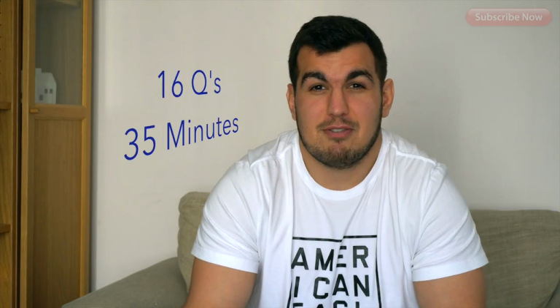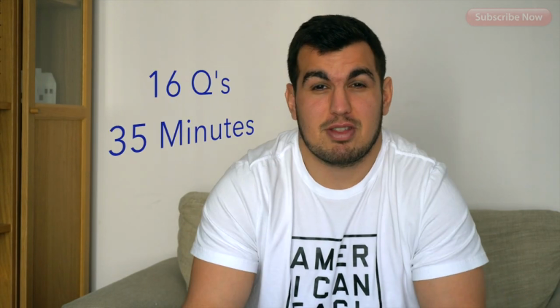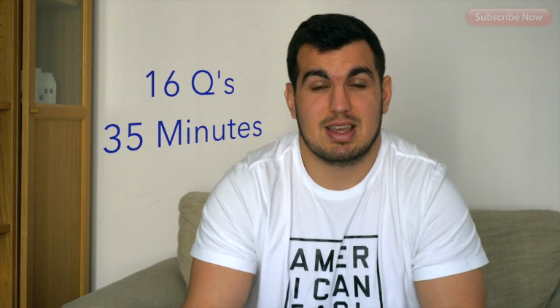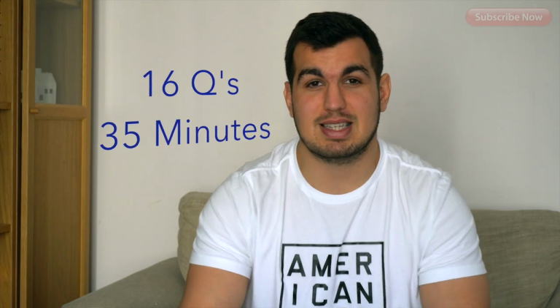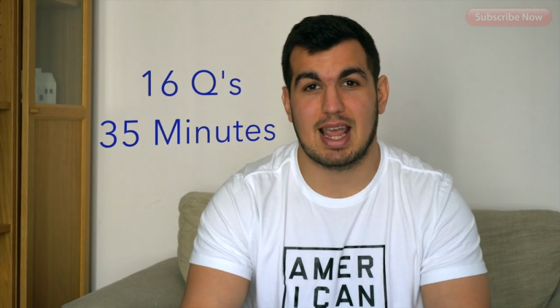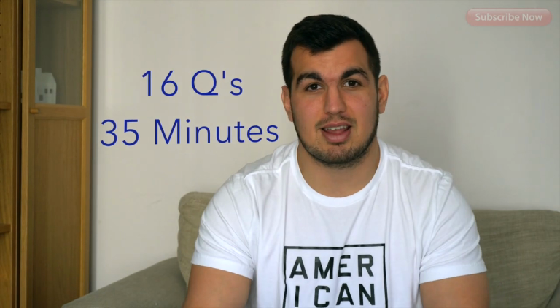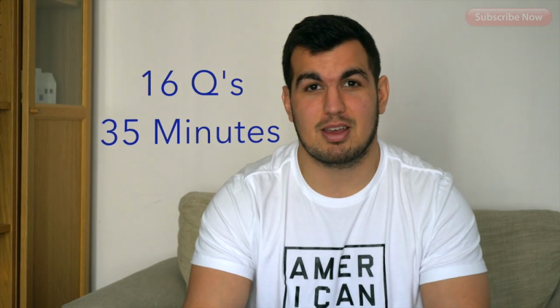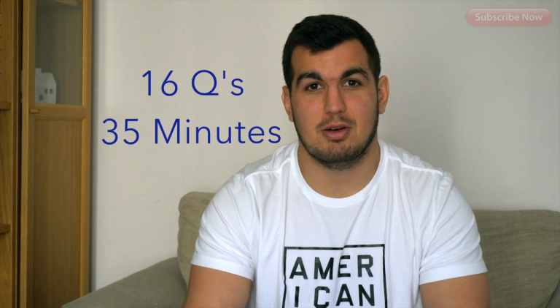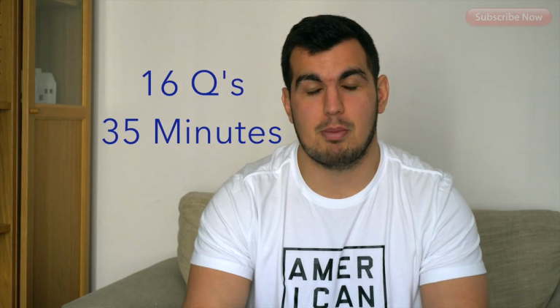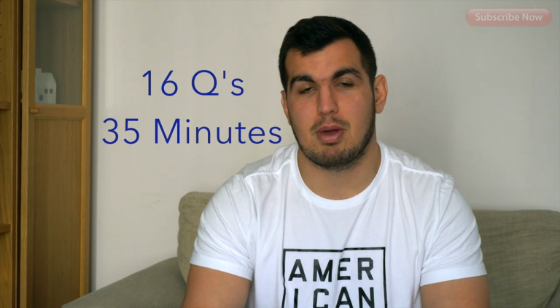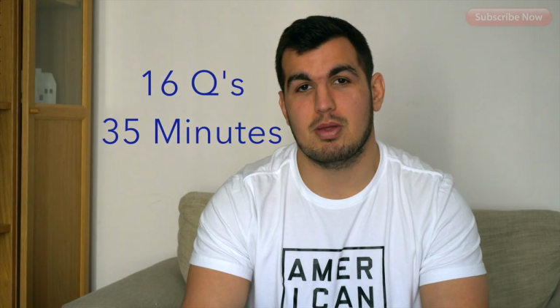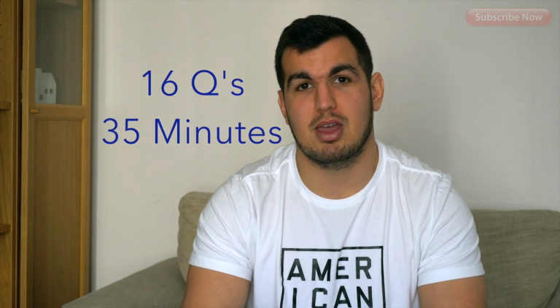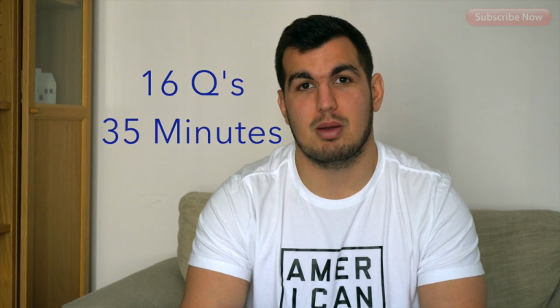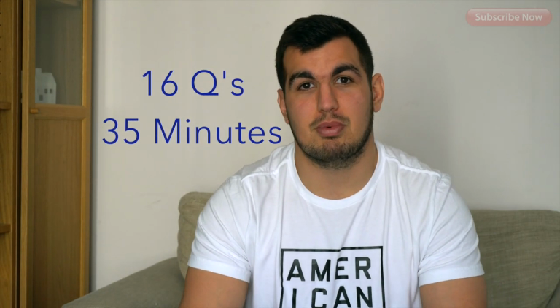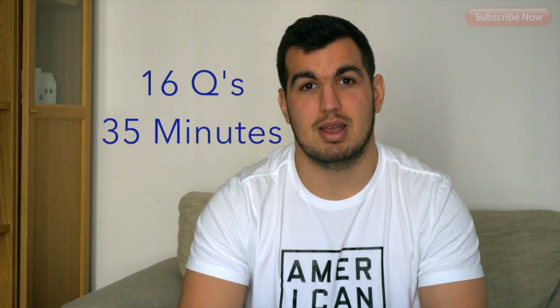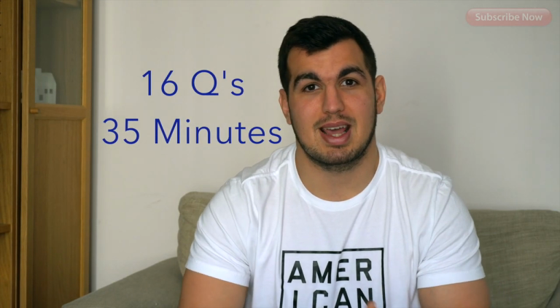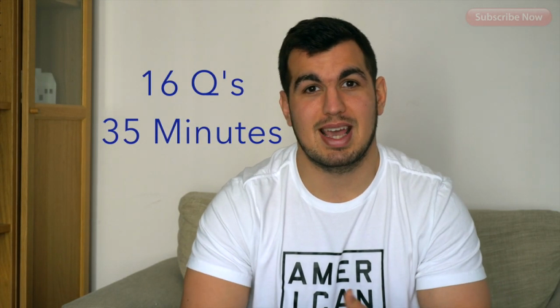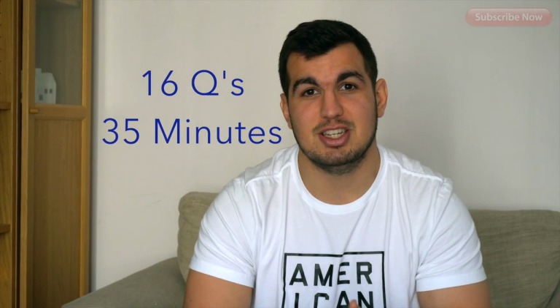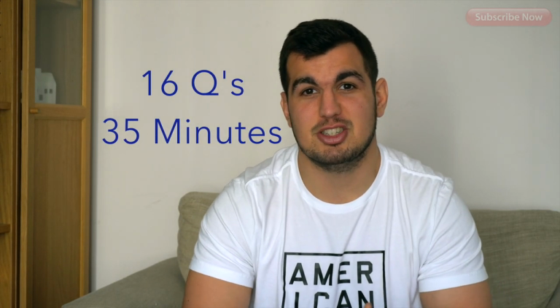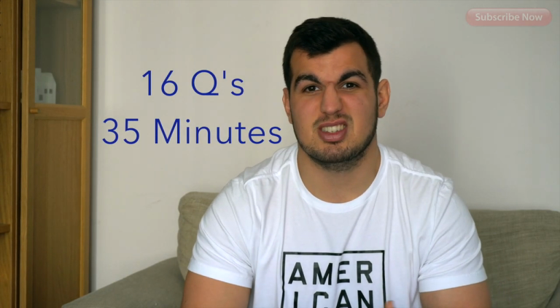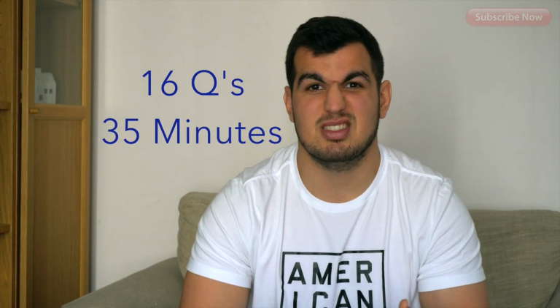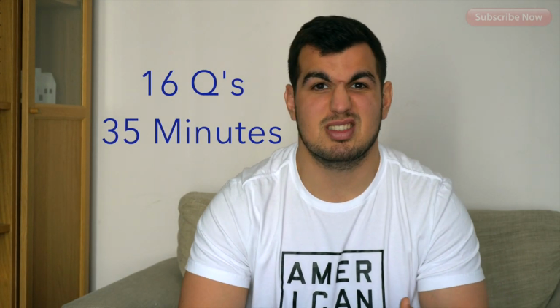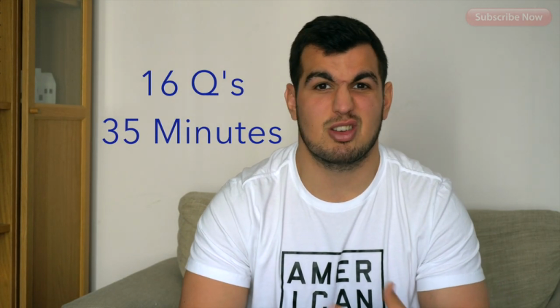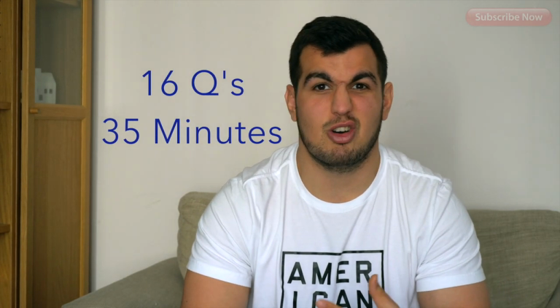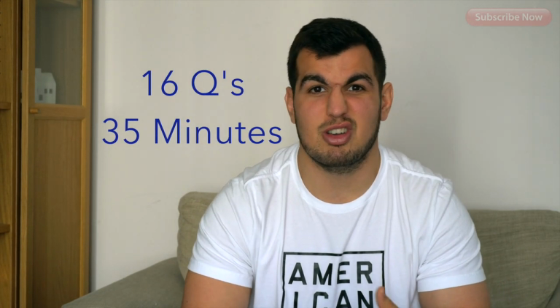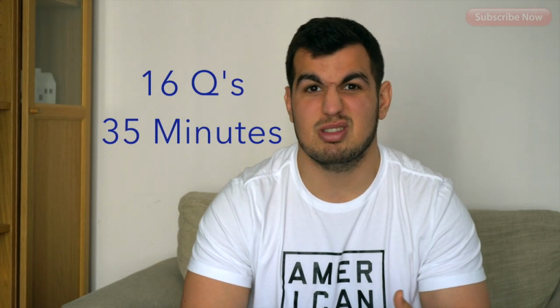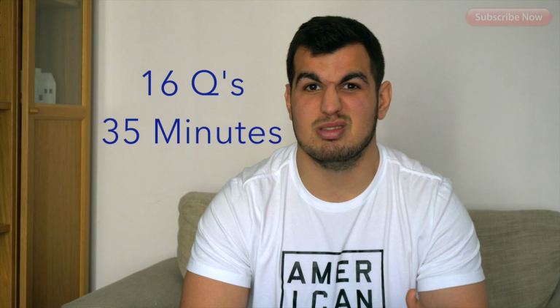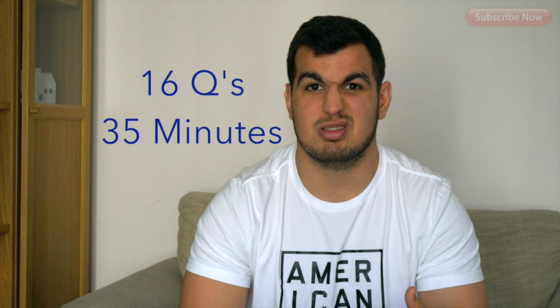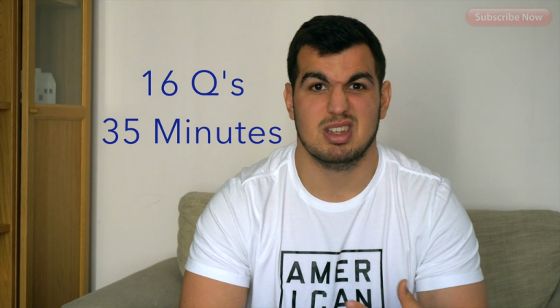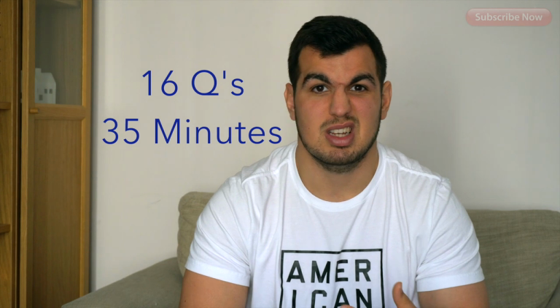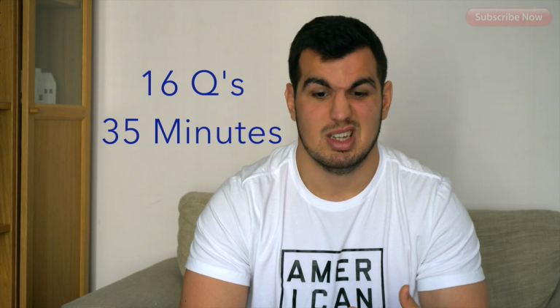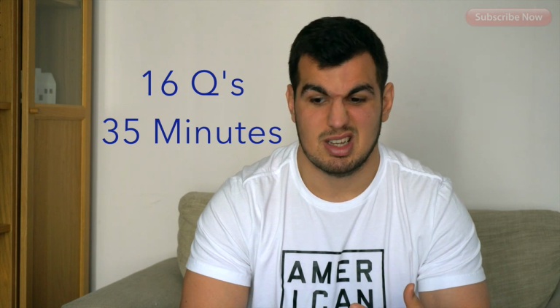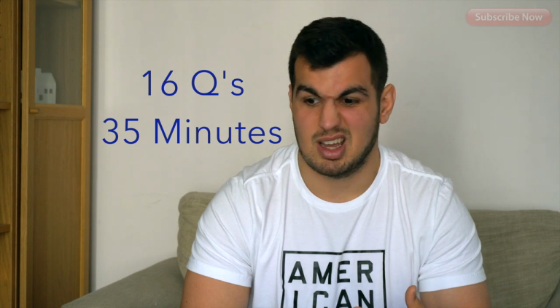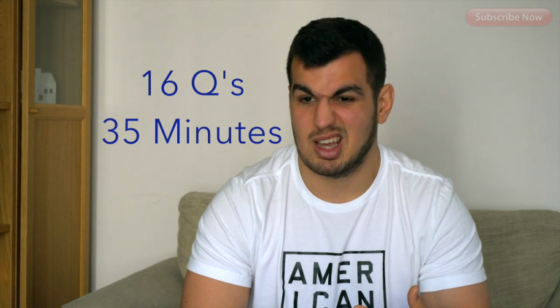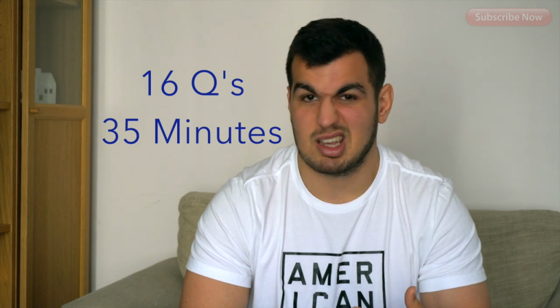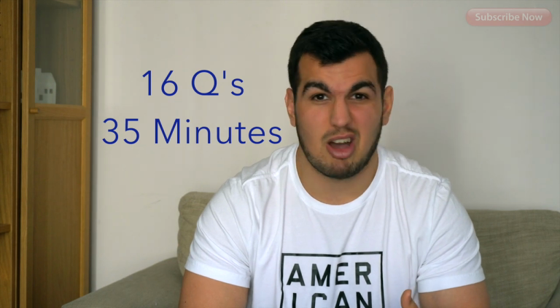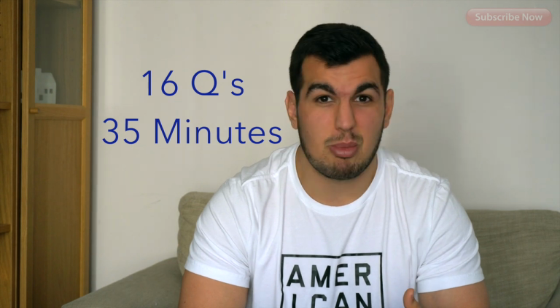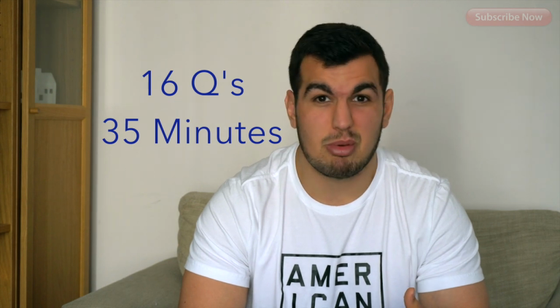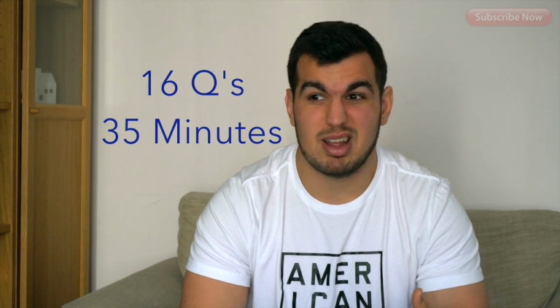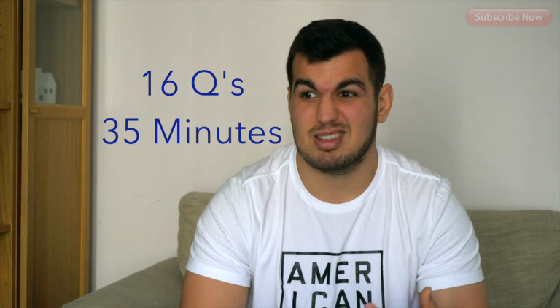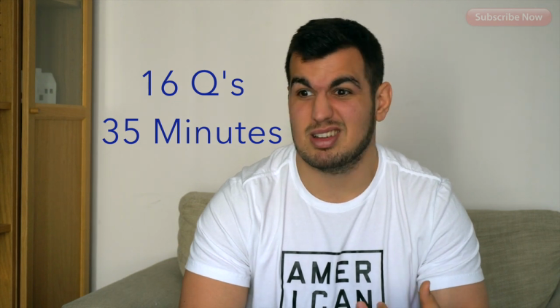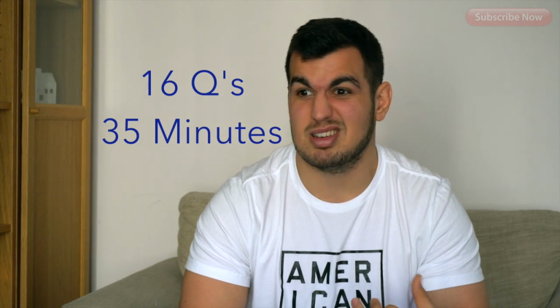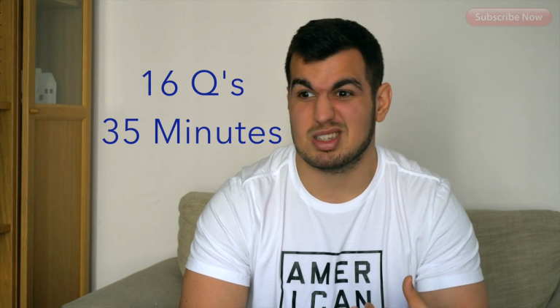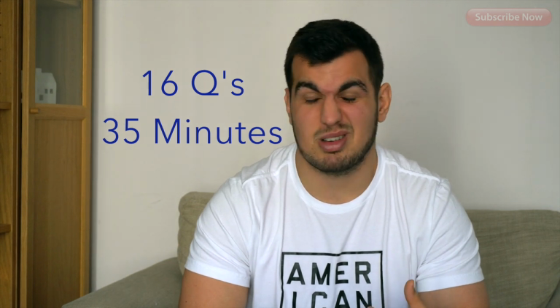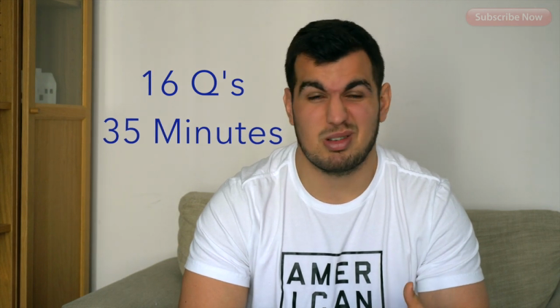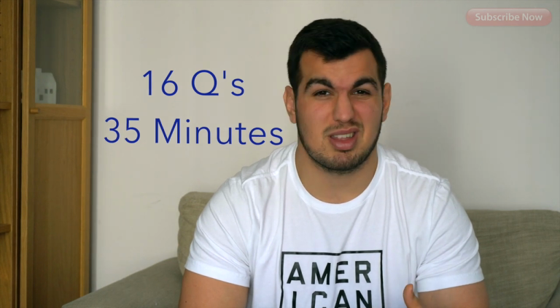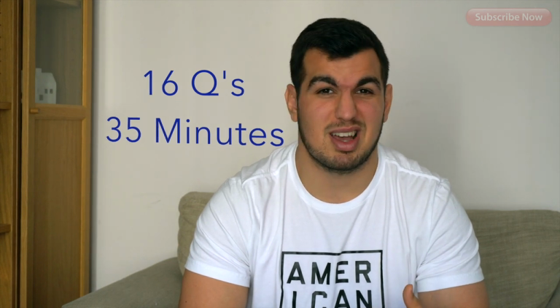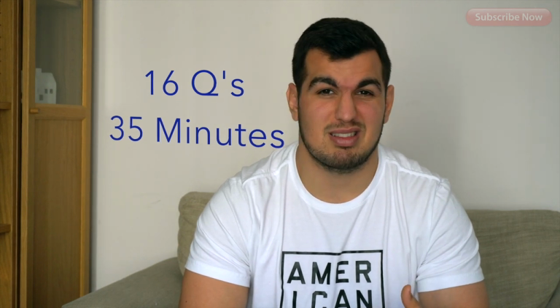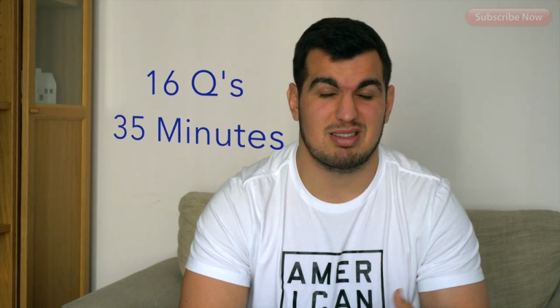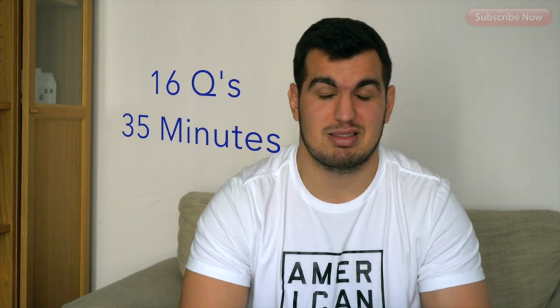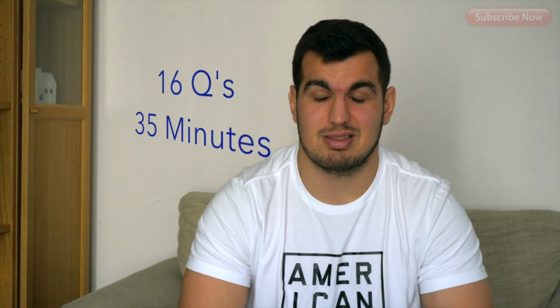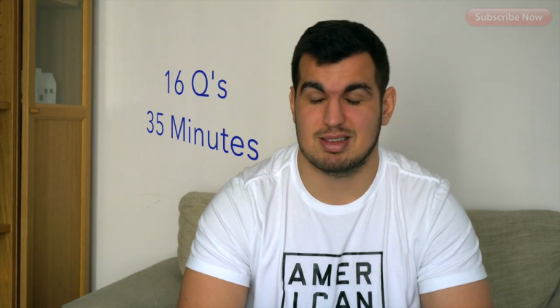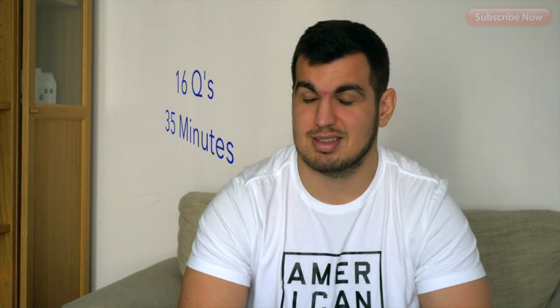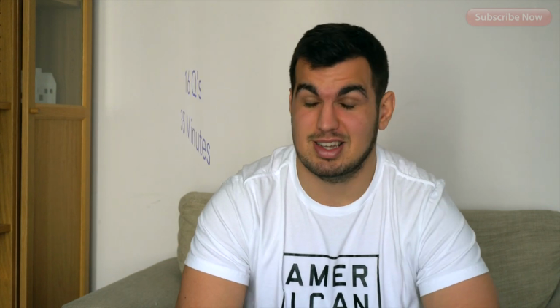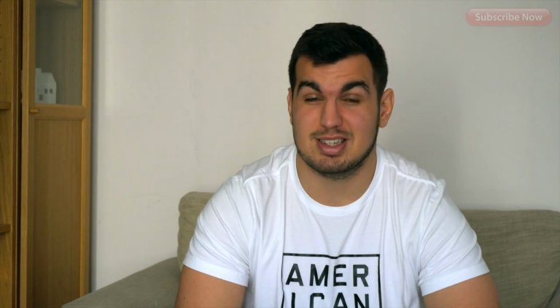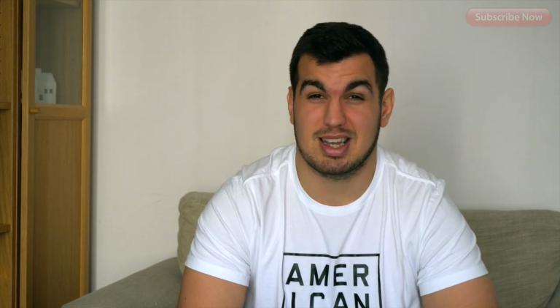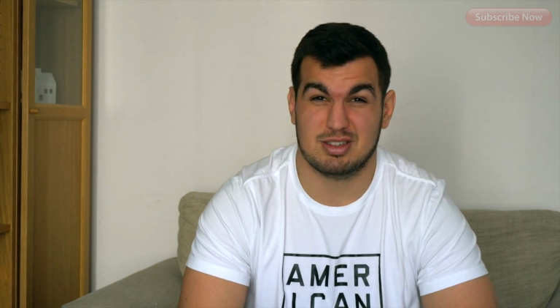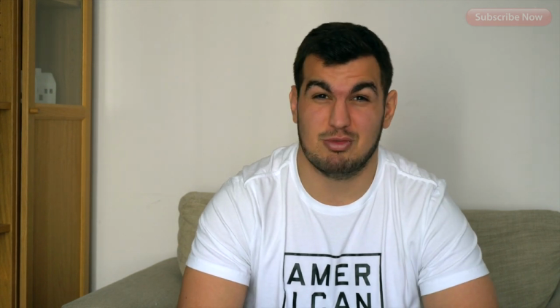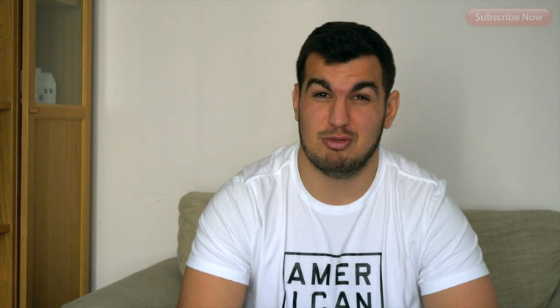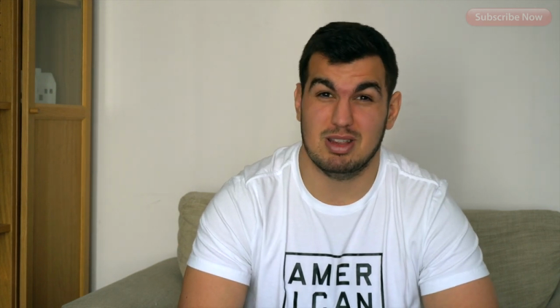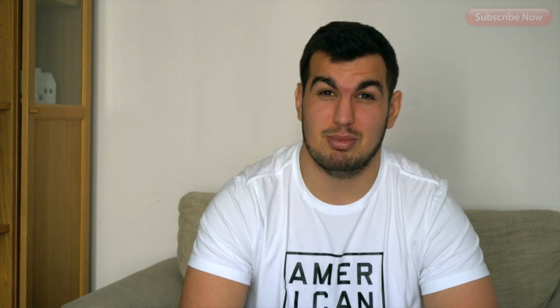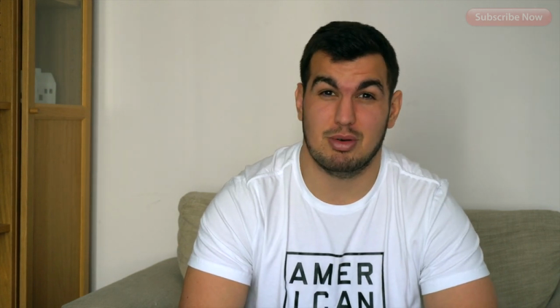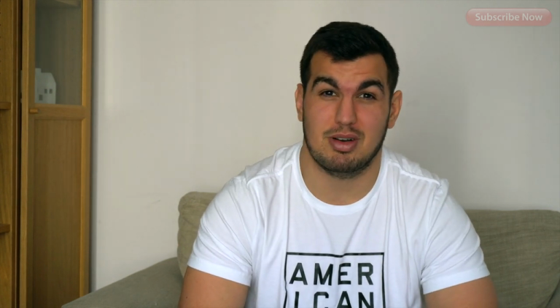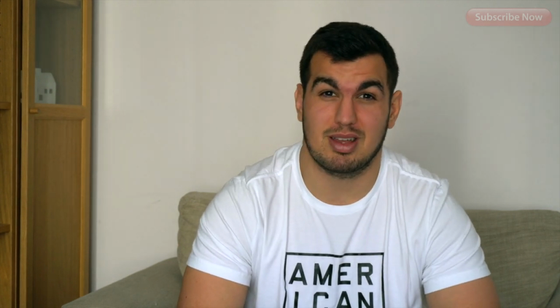Next one is aircraft general knowledge. You'll learn everything technical about the airplane — engines, oils, carburetors, all that. It's actually really boring, but you need to learn it.